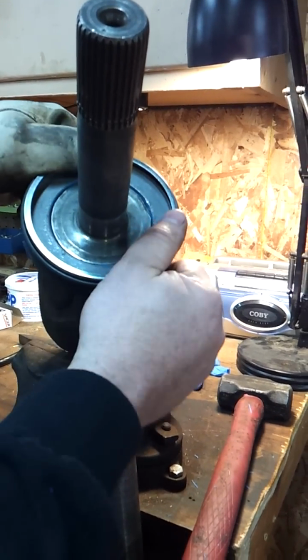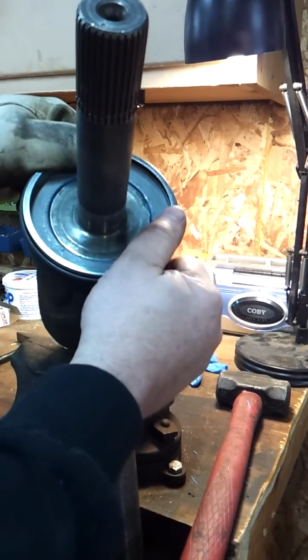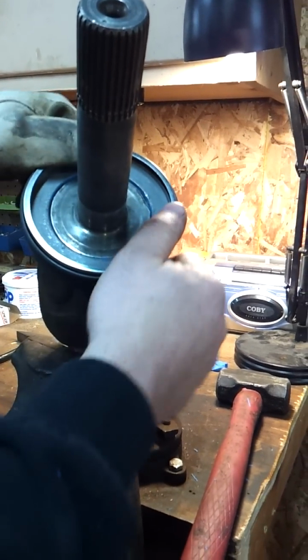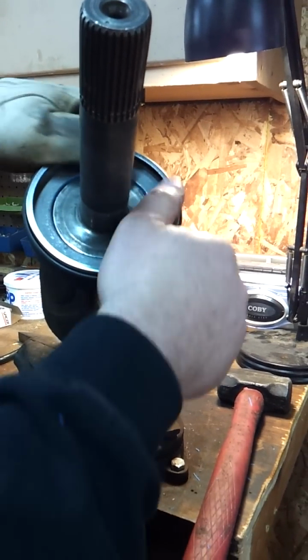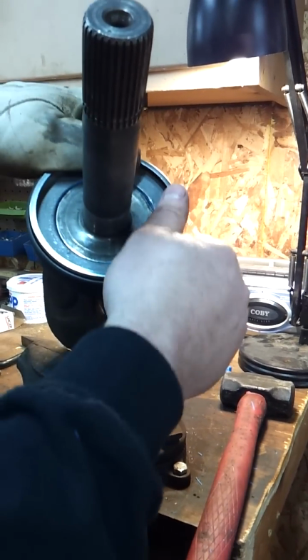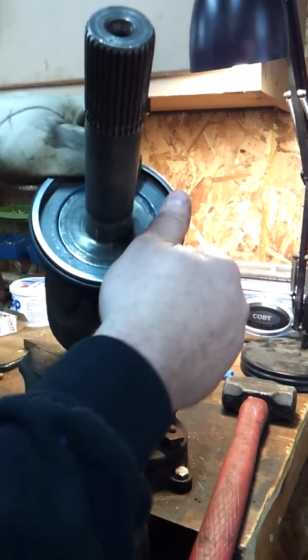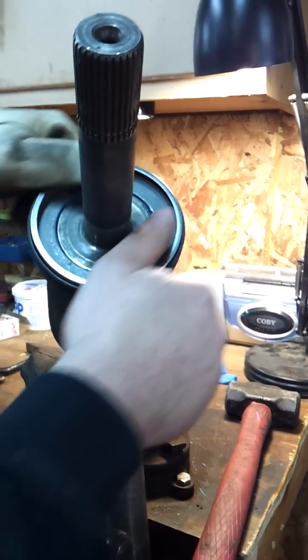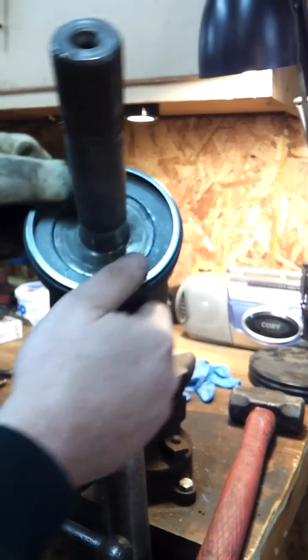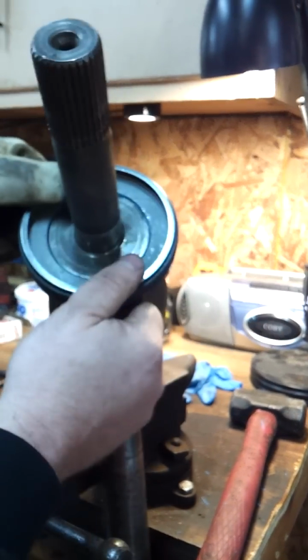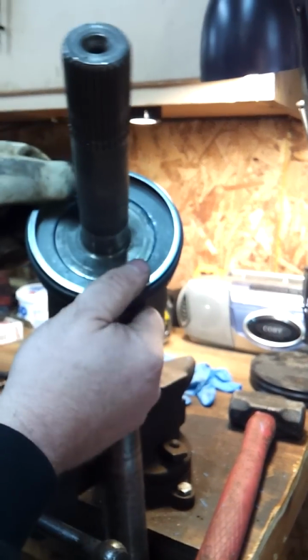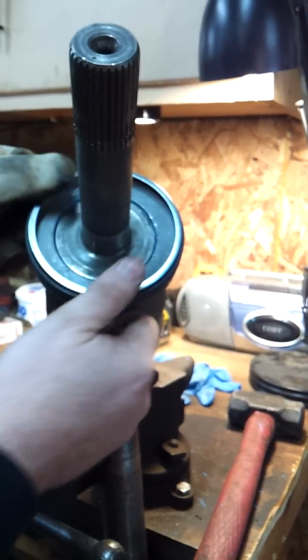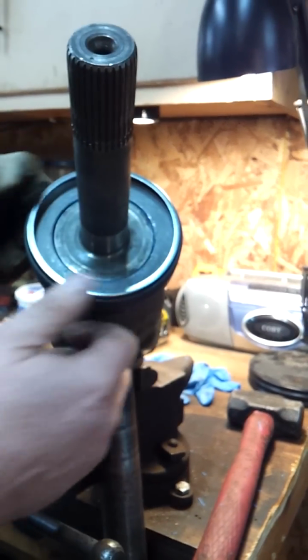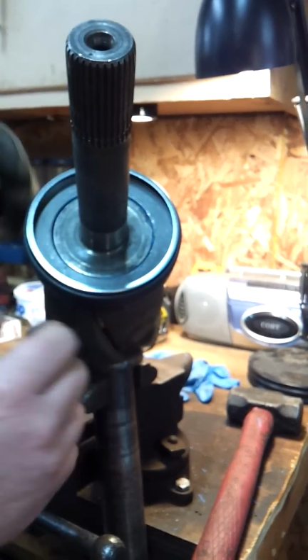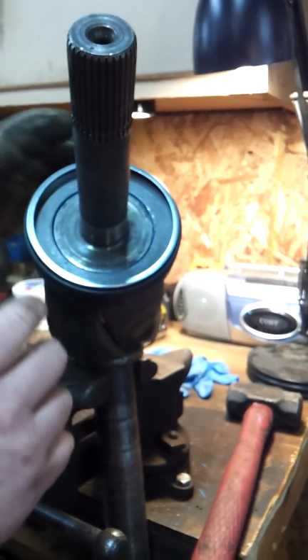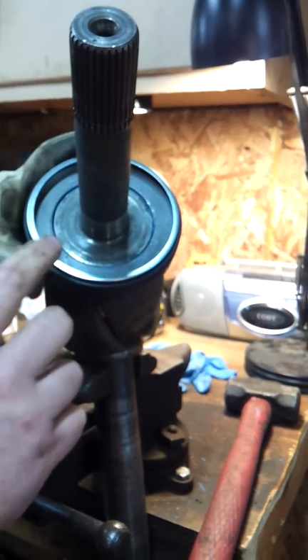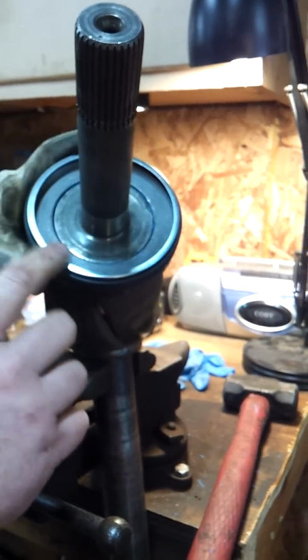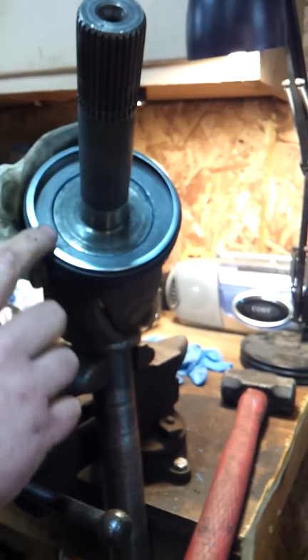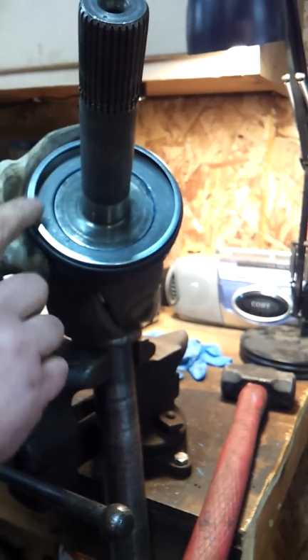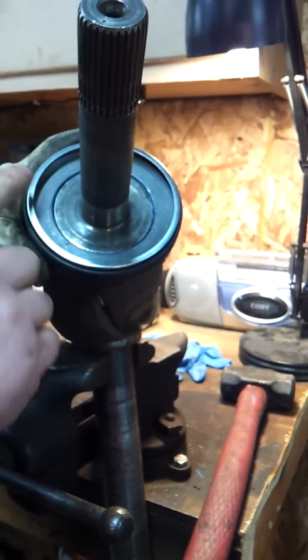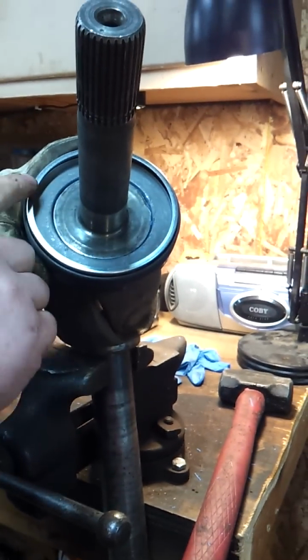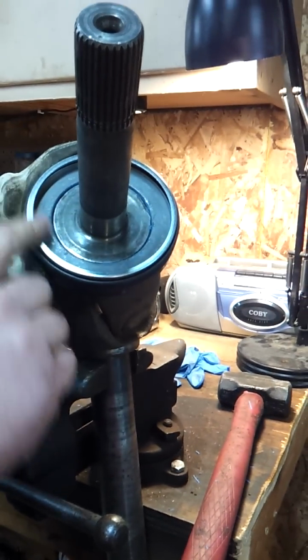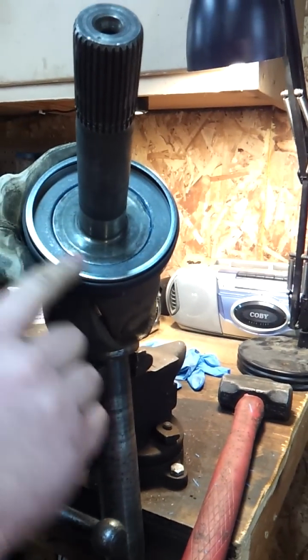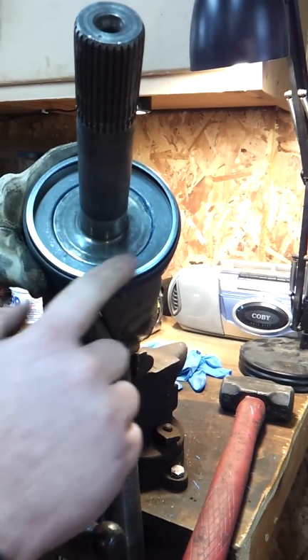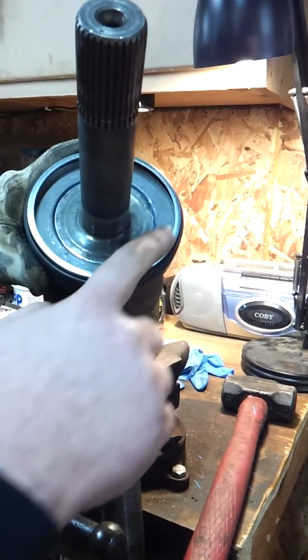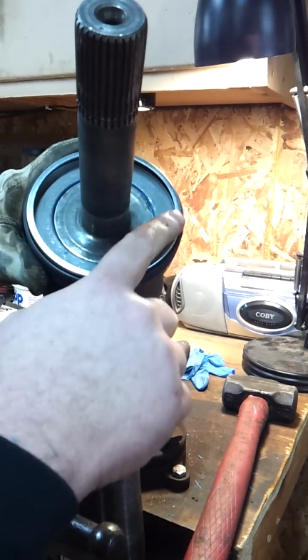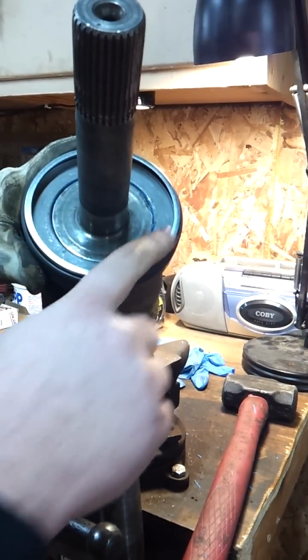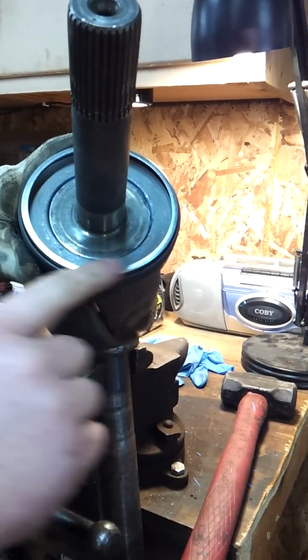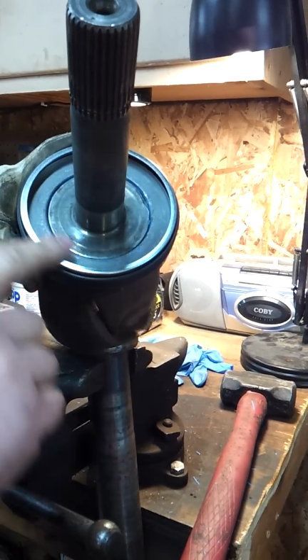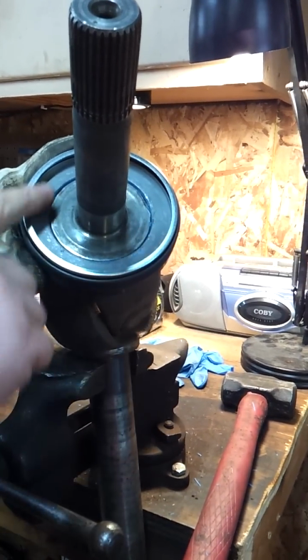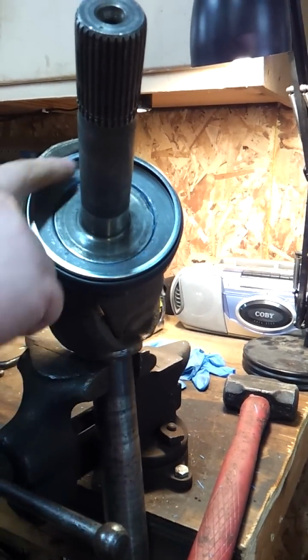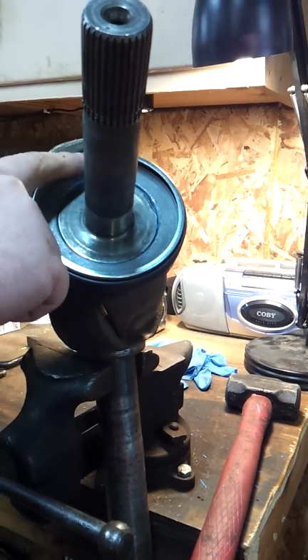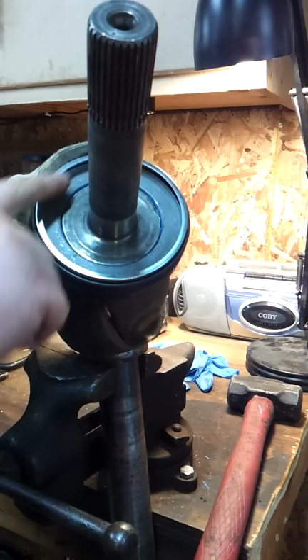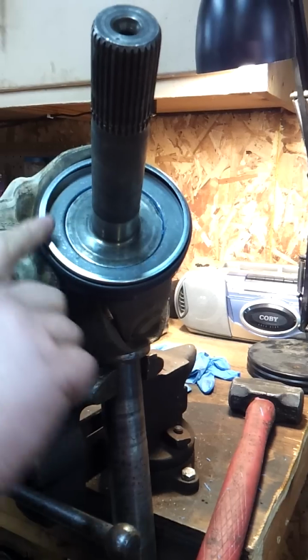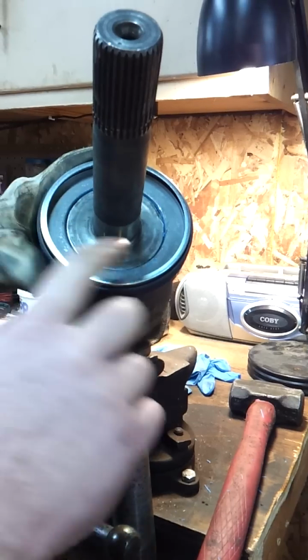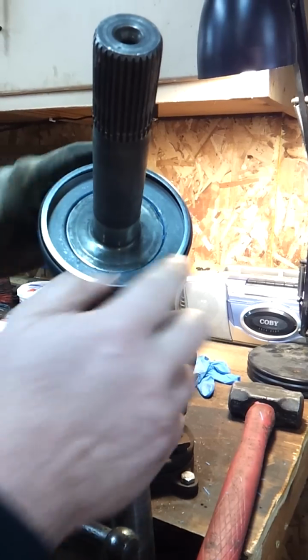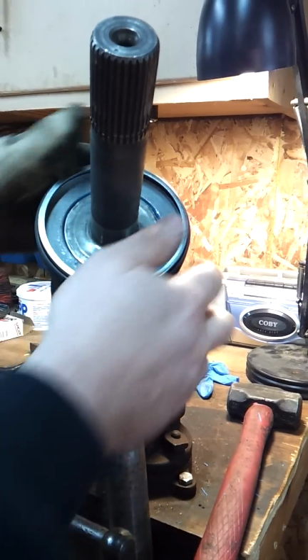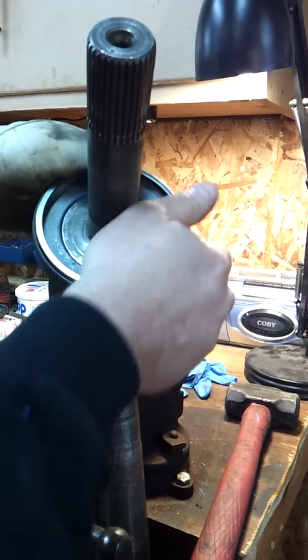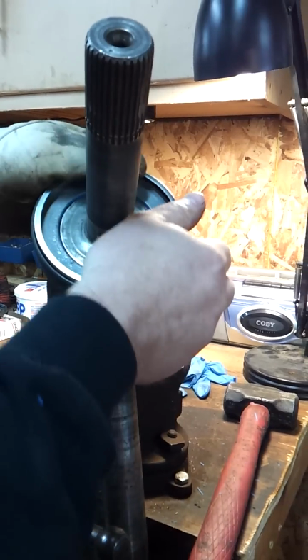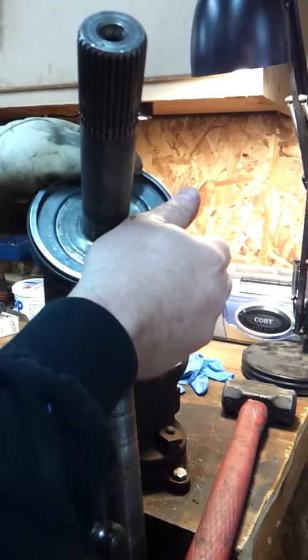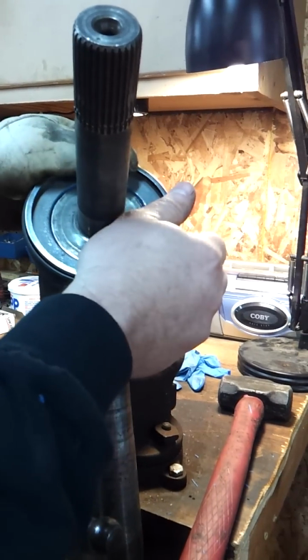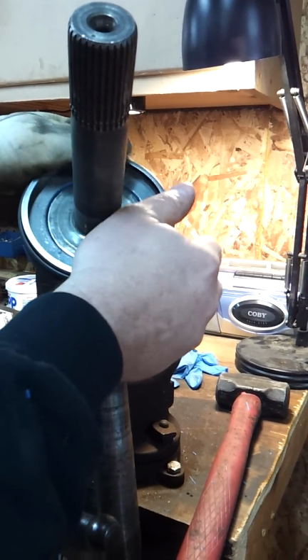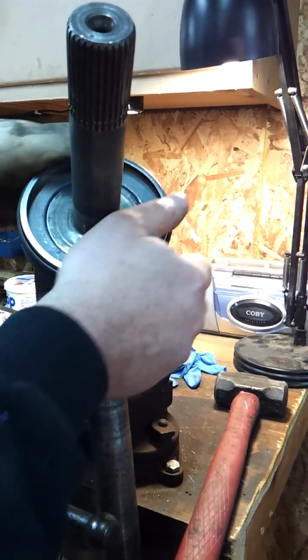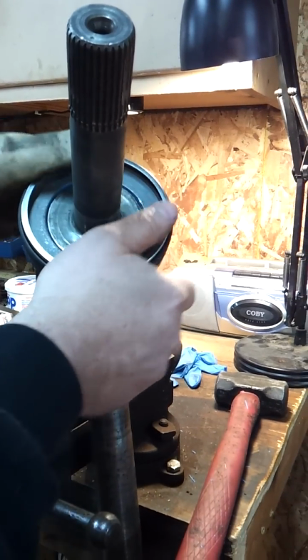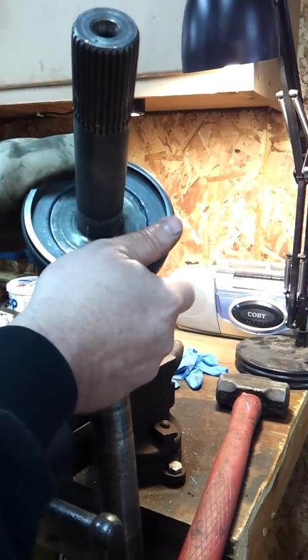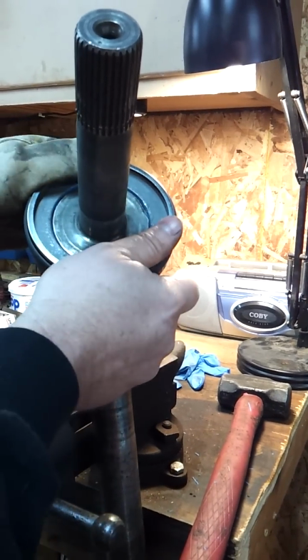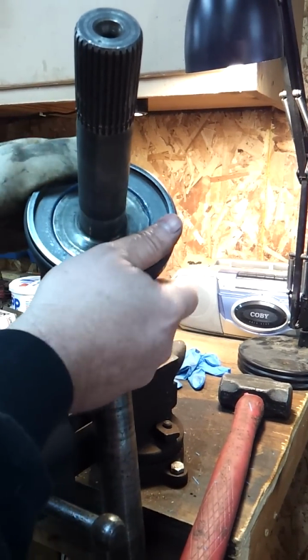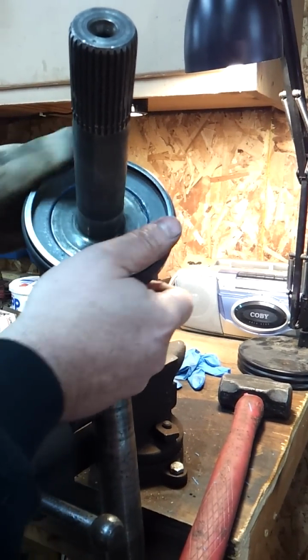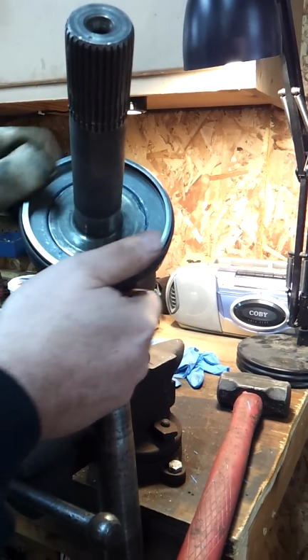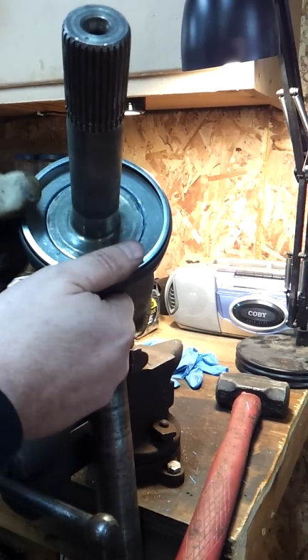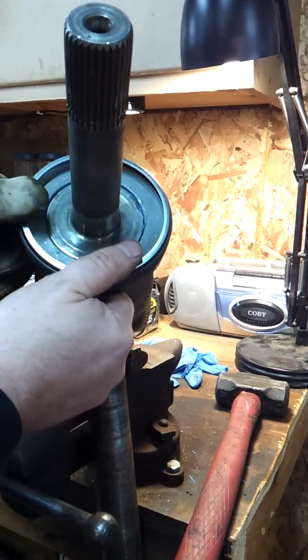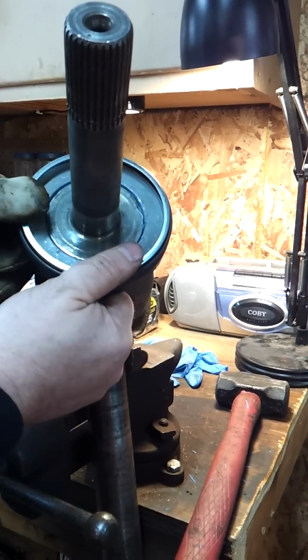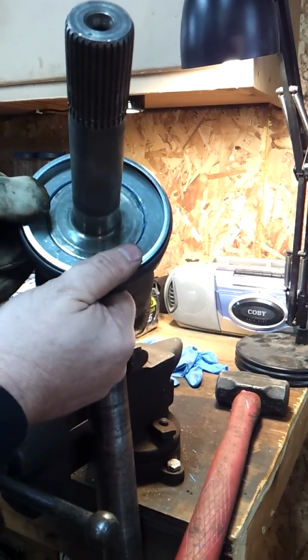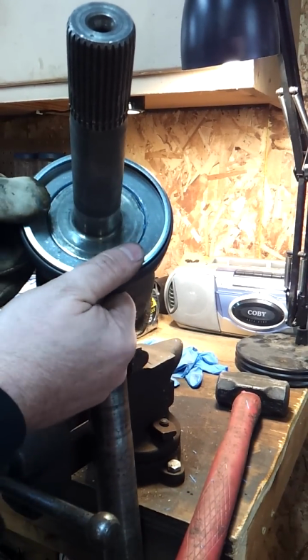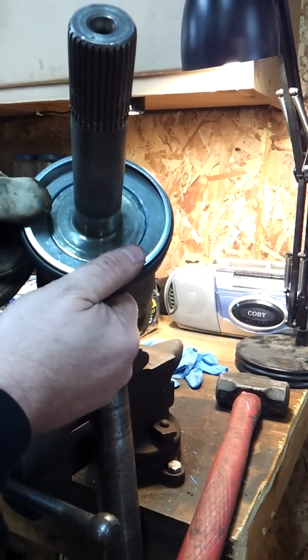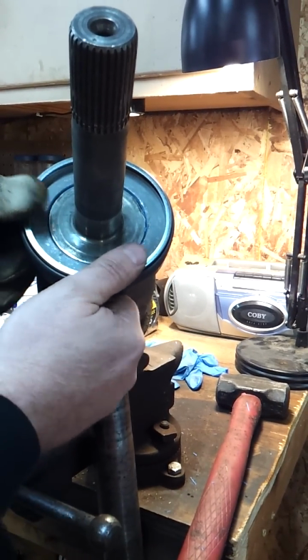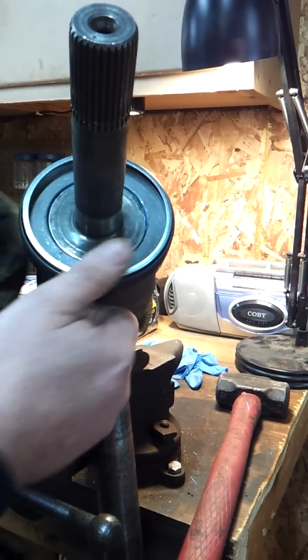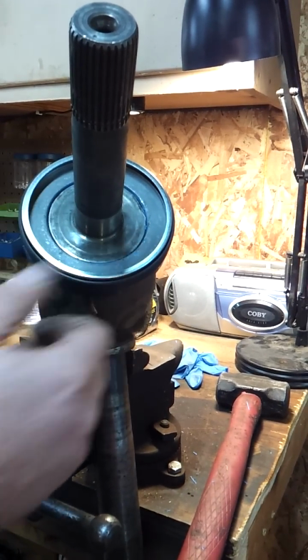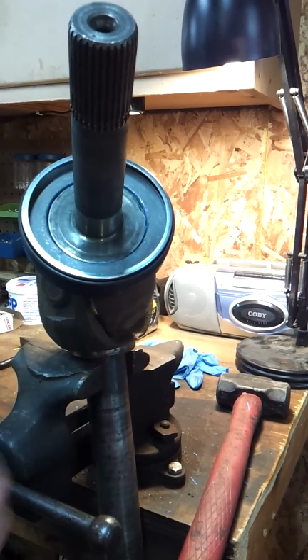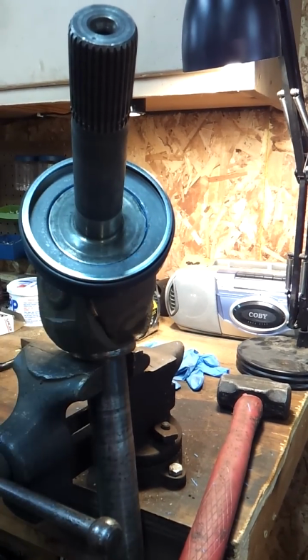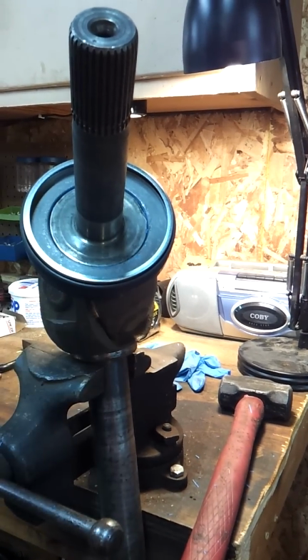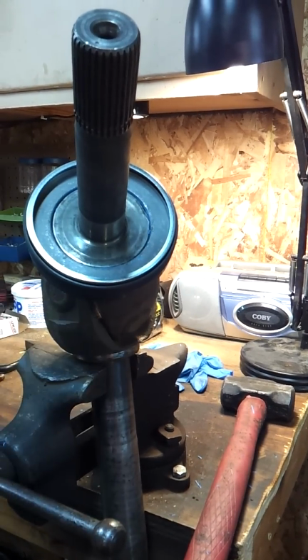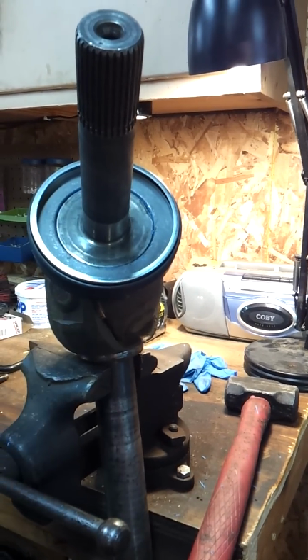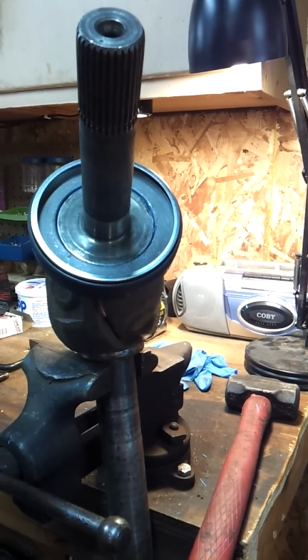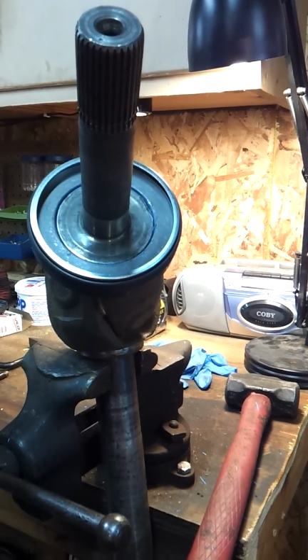I definitely would not recommend hitting this ring at all with a hammer, because you'll damage it and the seal won't work properly.